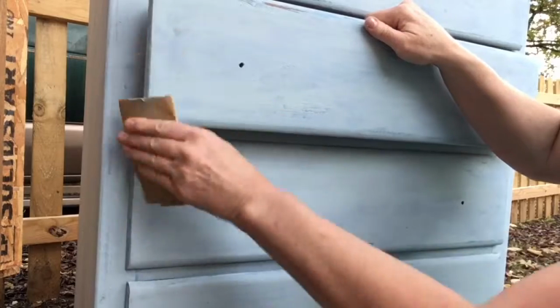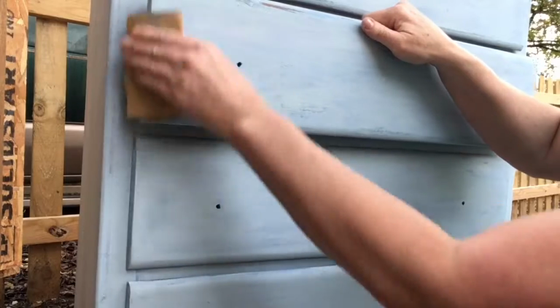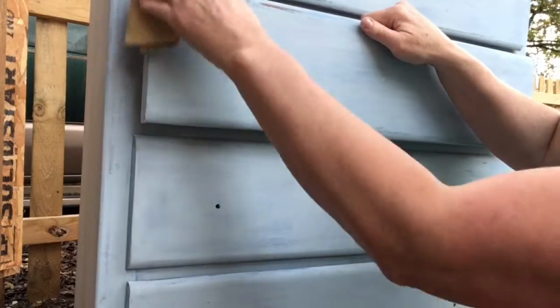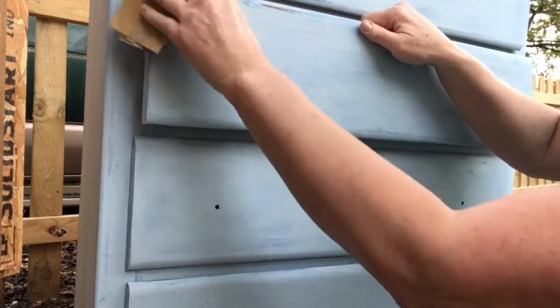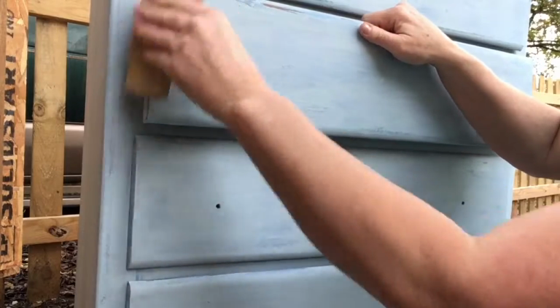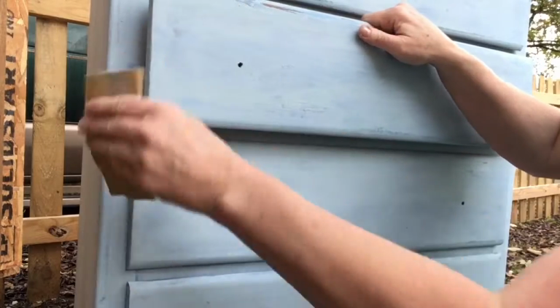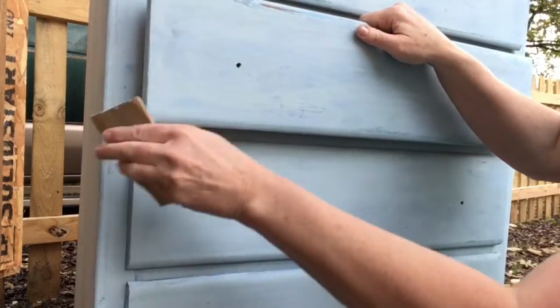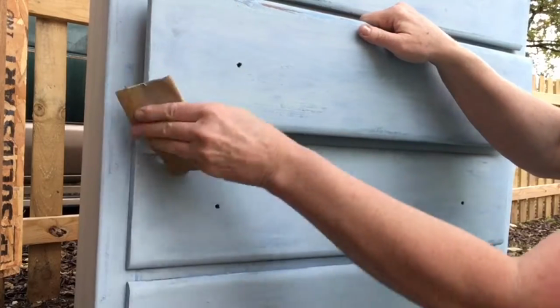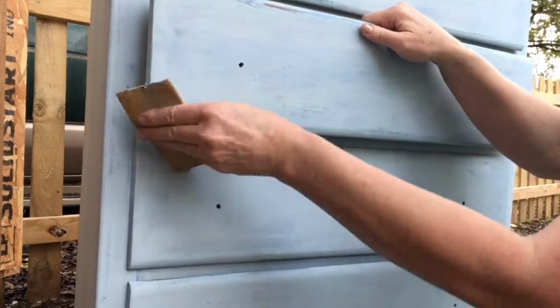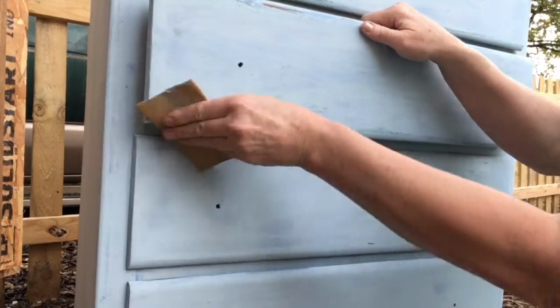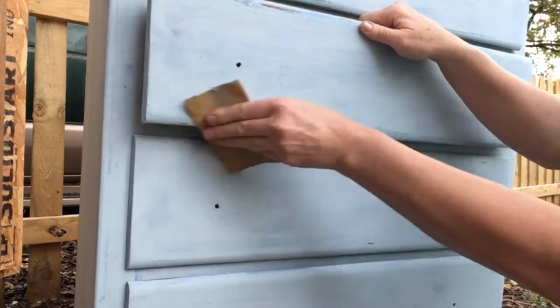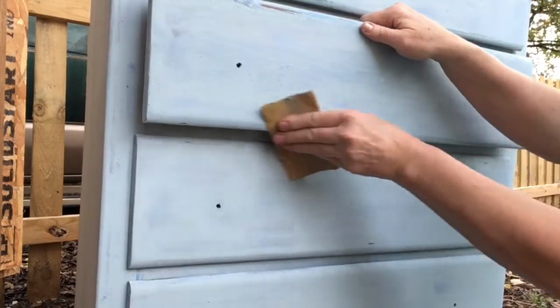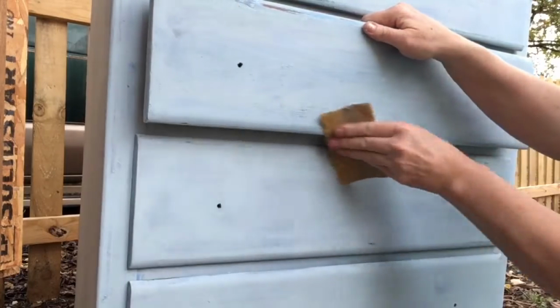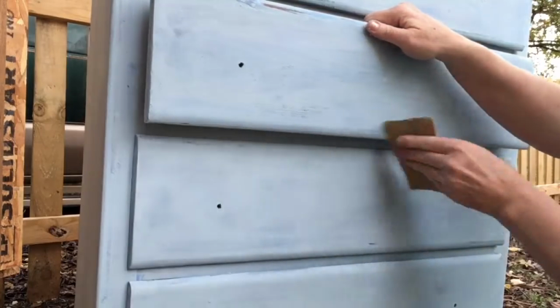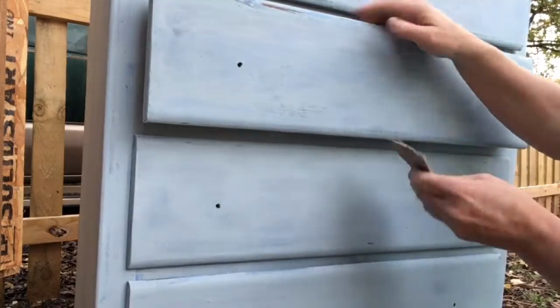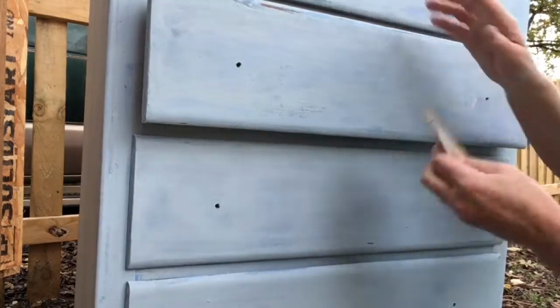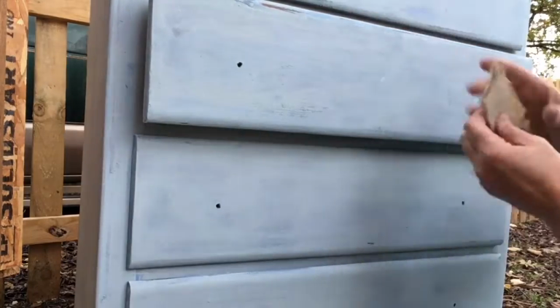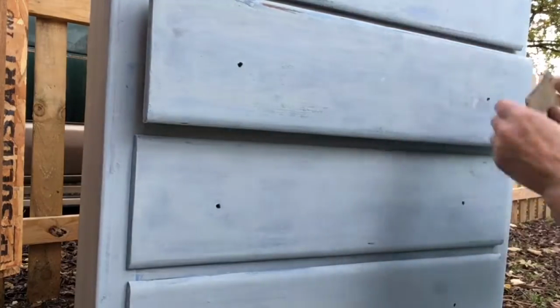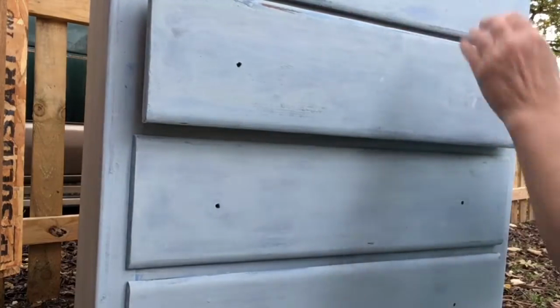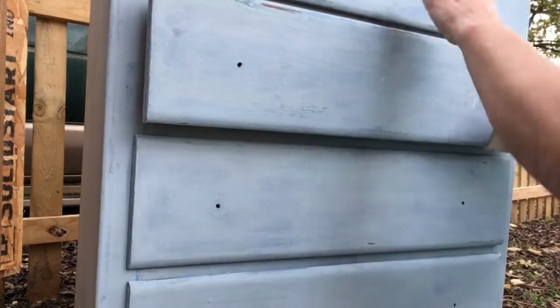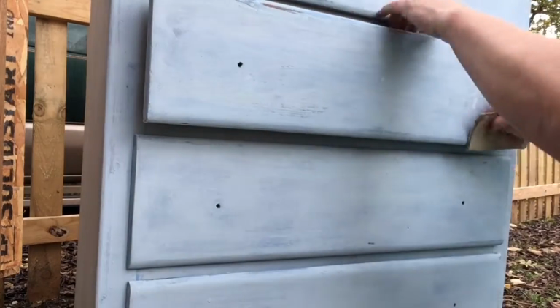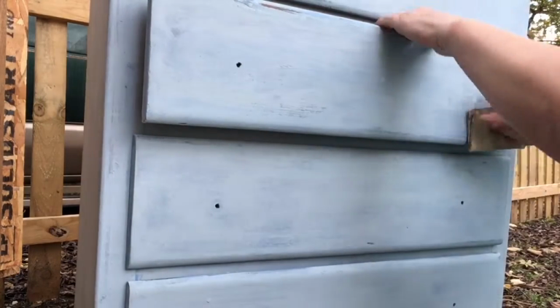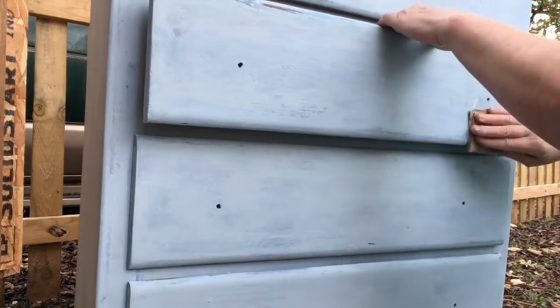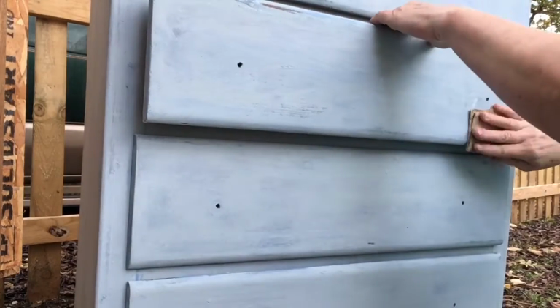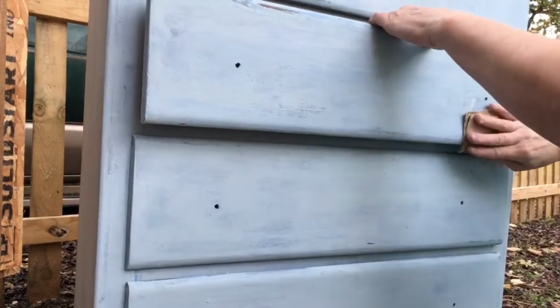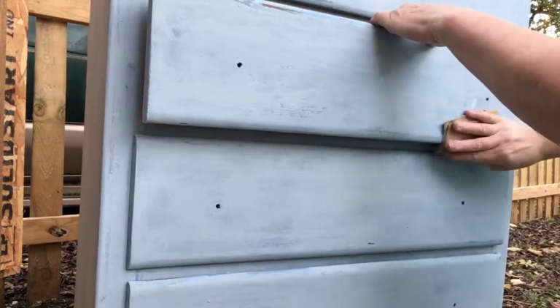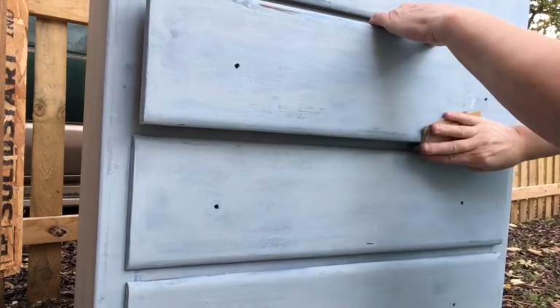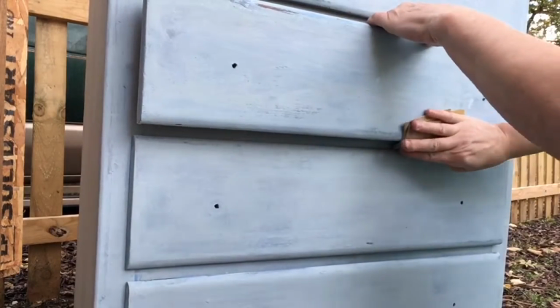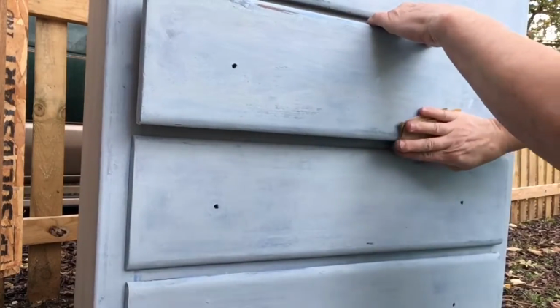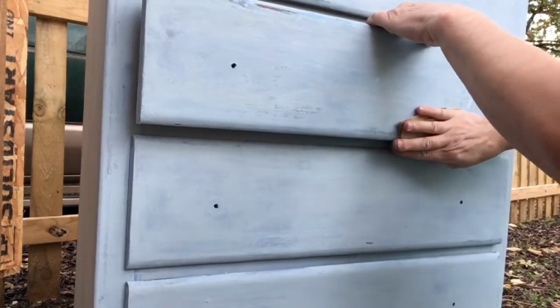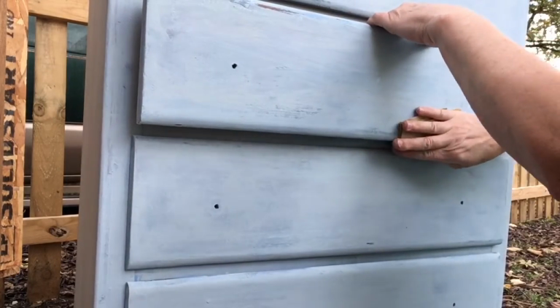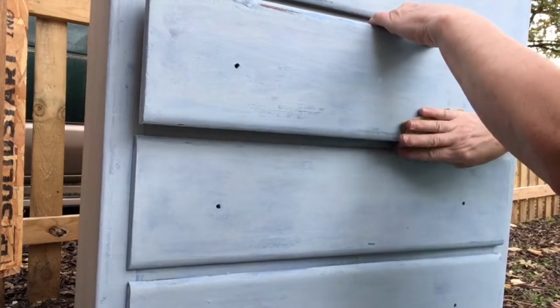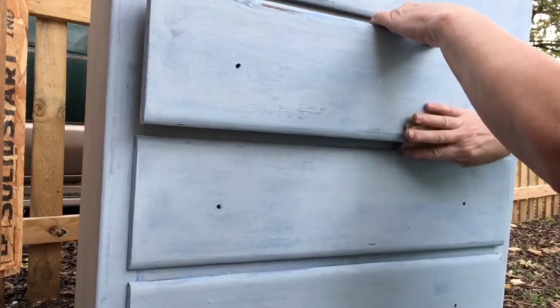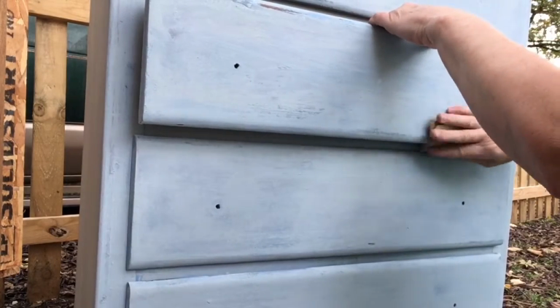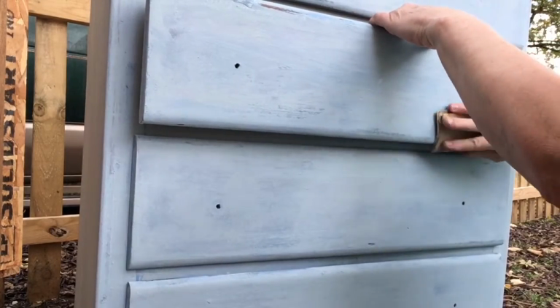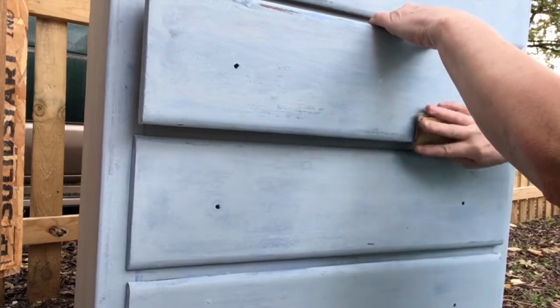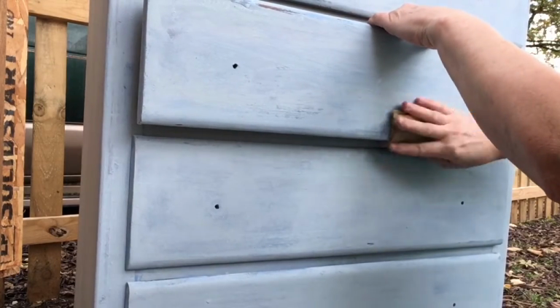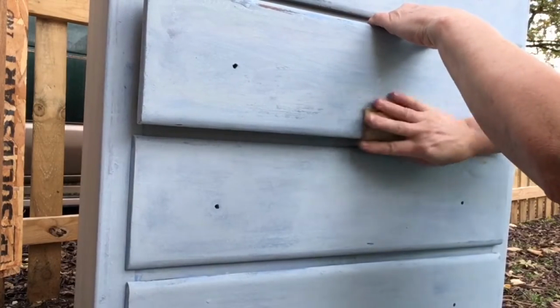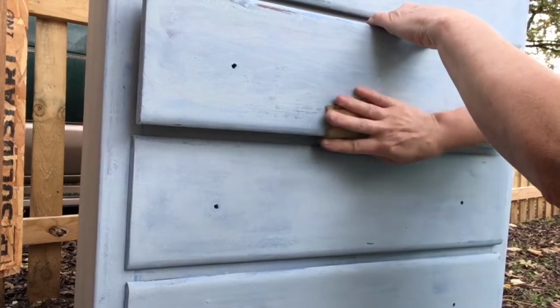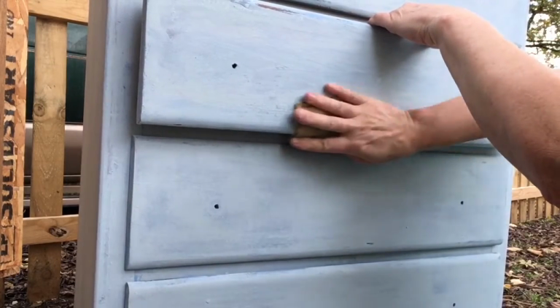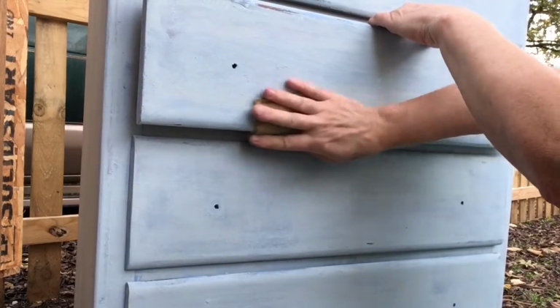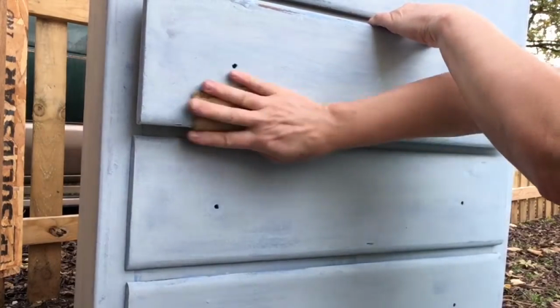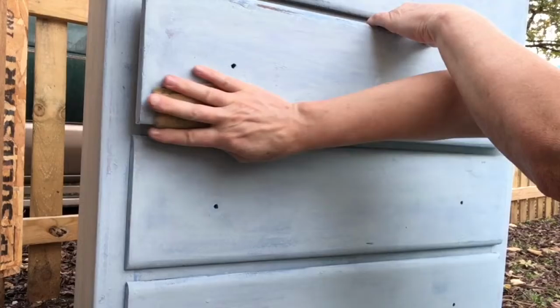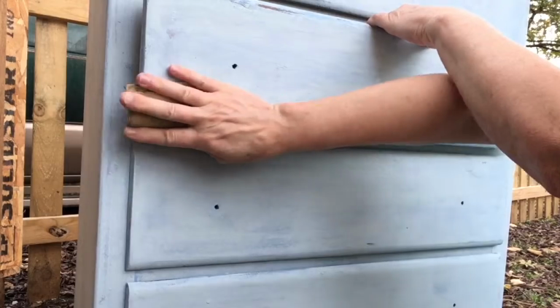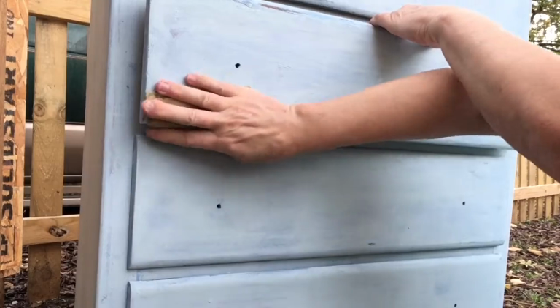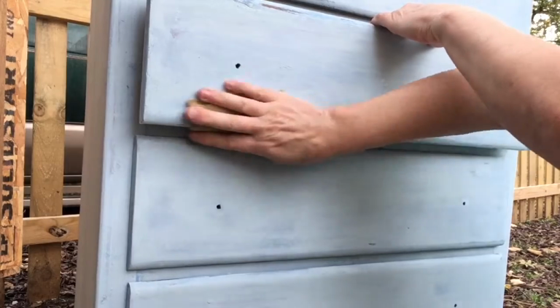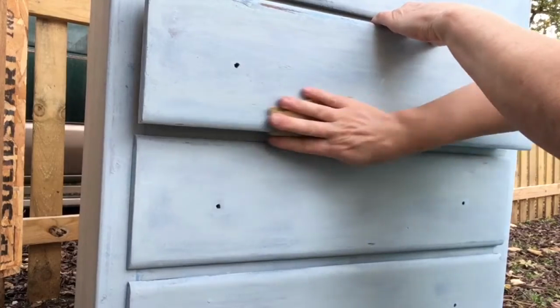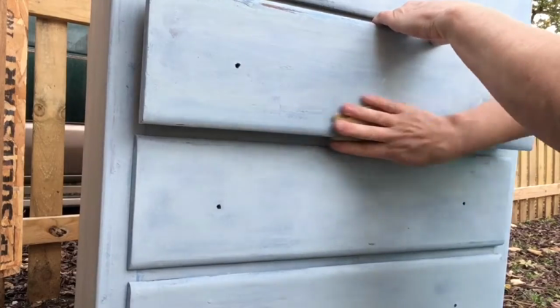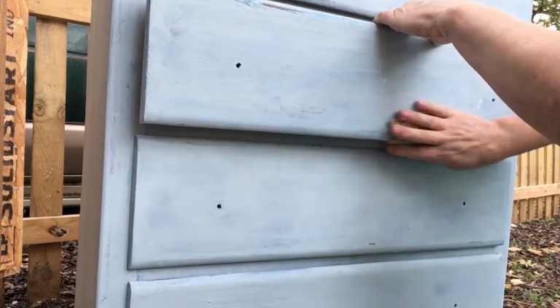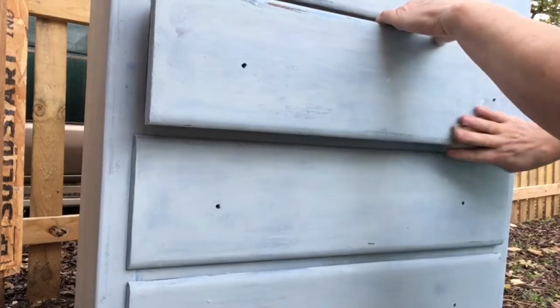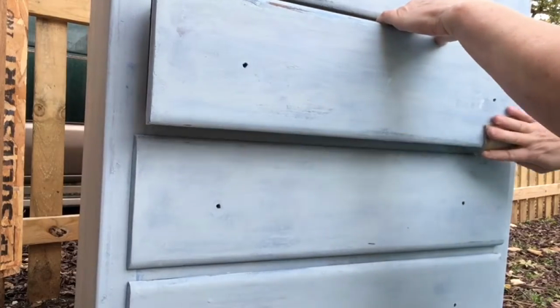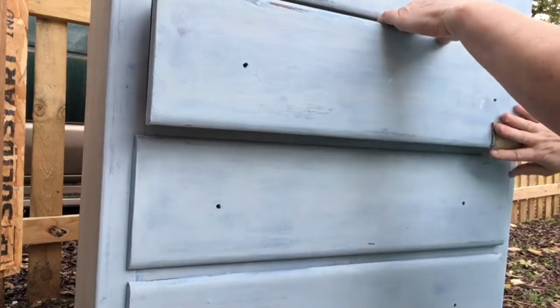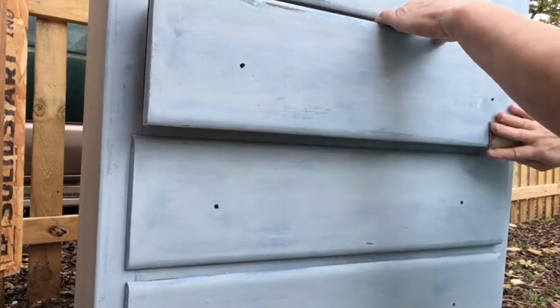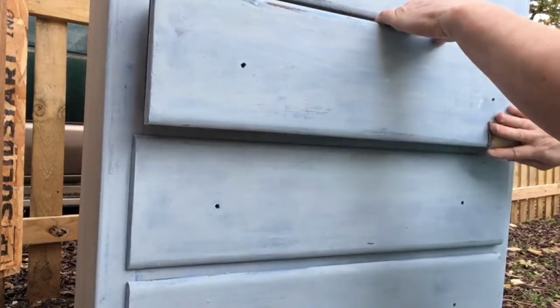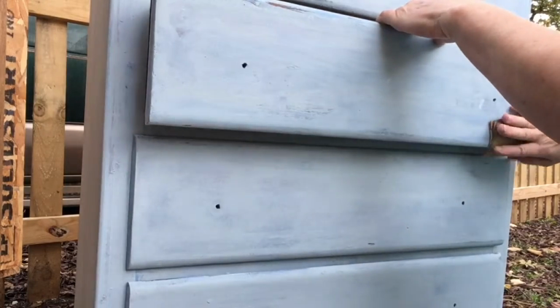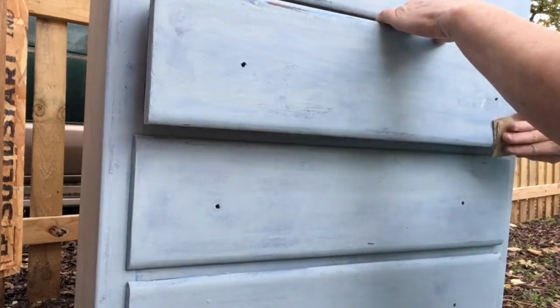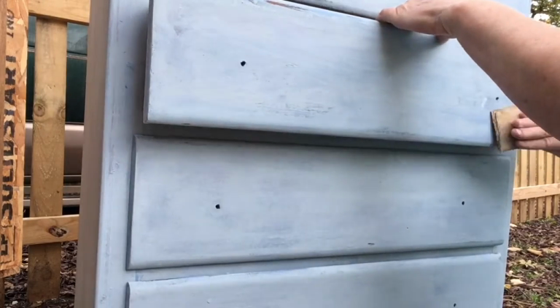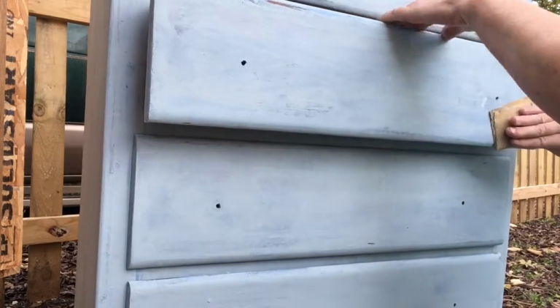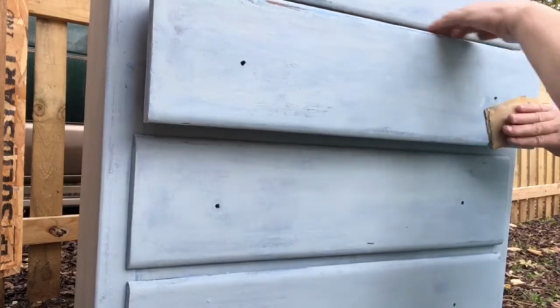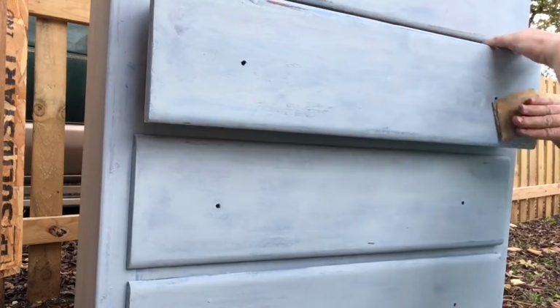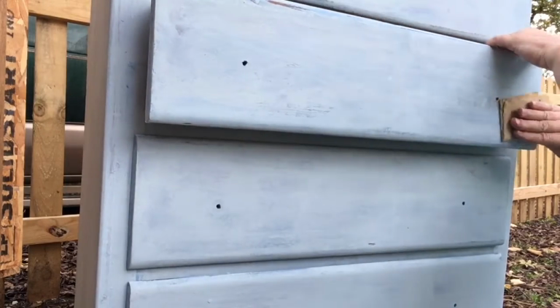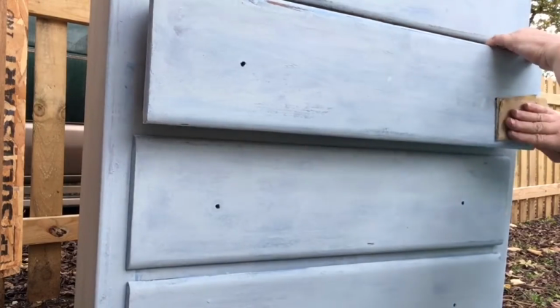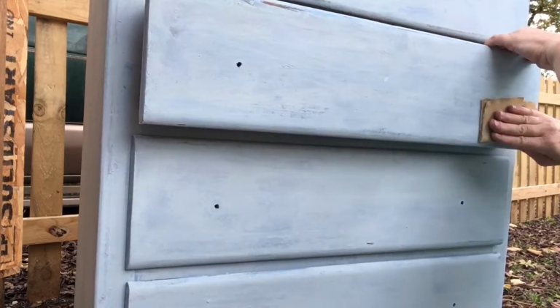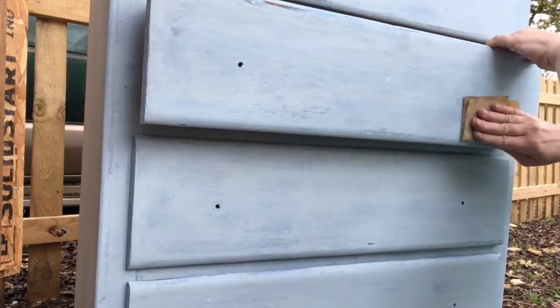Today I'm going to show you 14 different ways to distress furniture. Some are sanding hacks and some are traditional sanding methods.